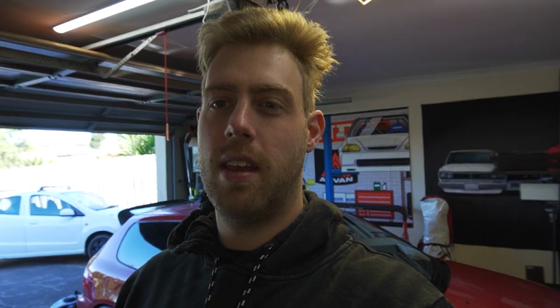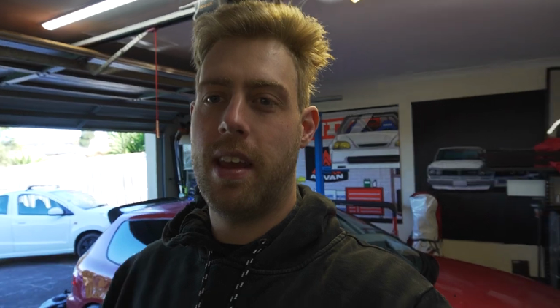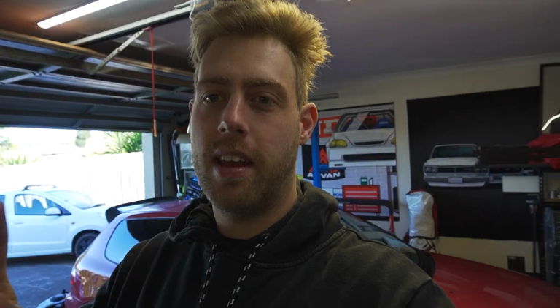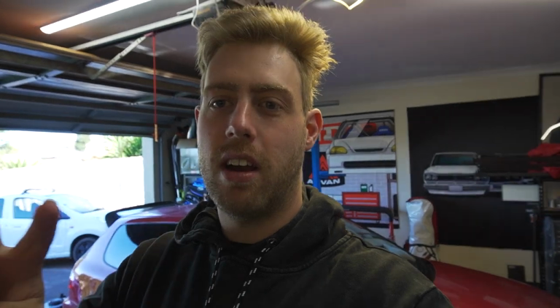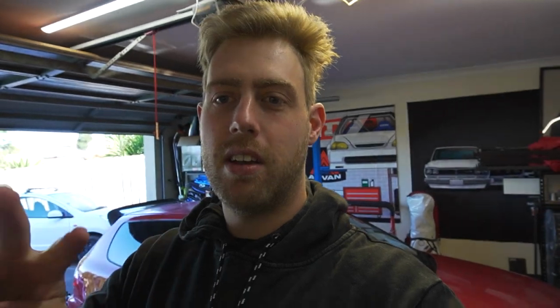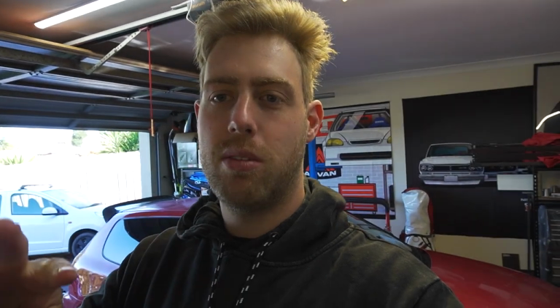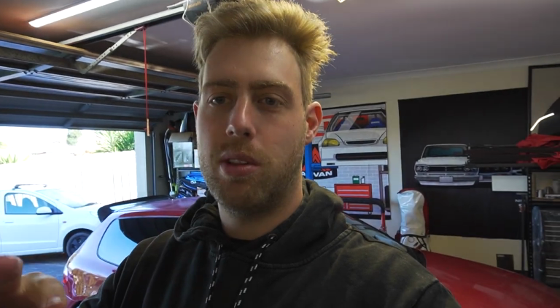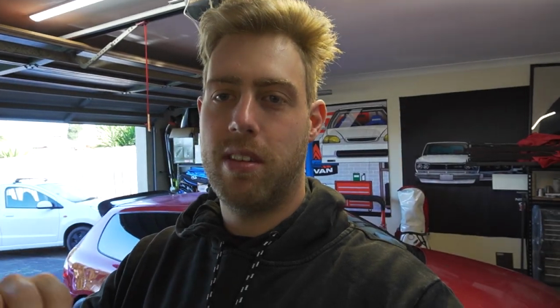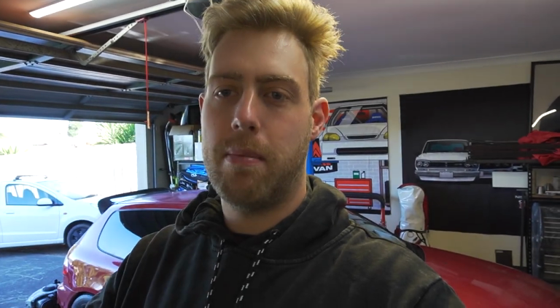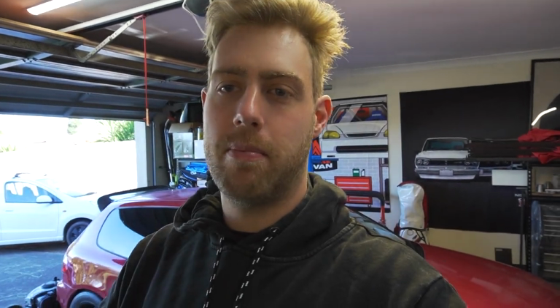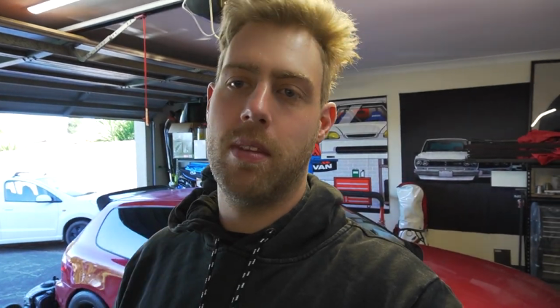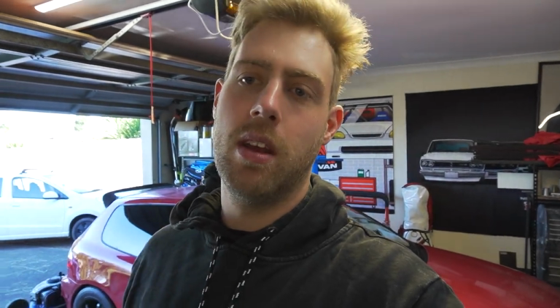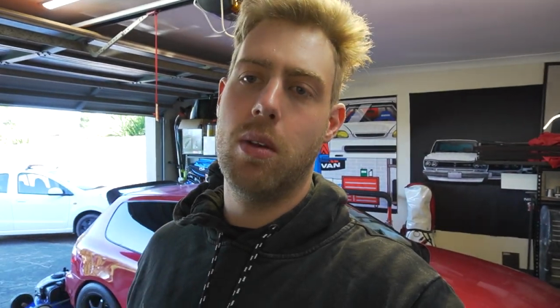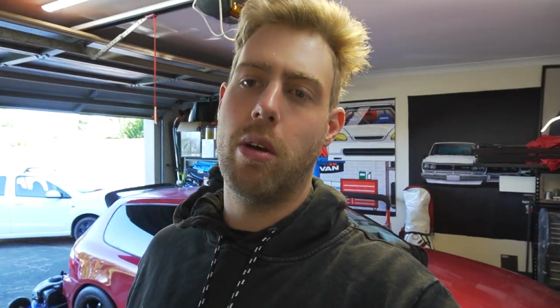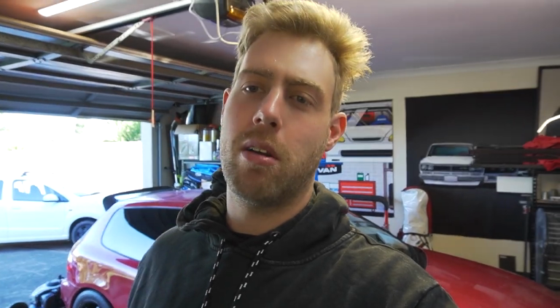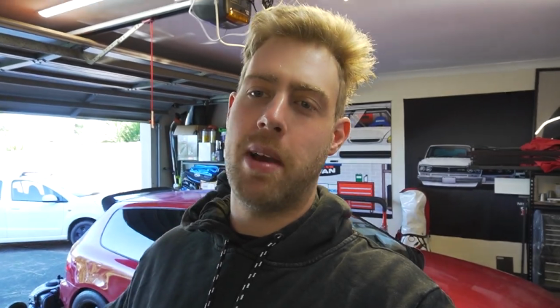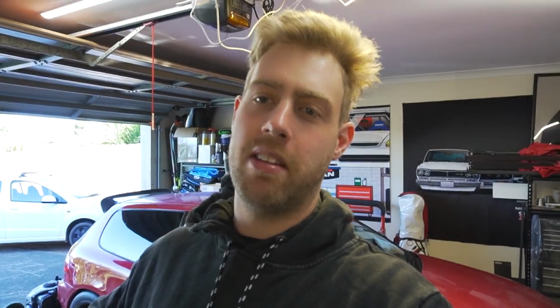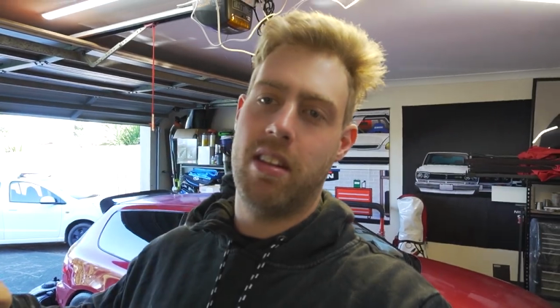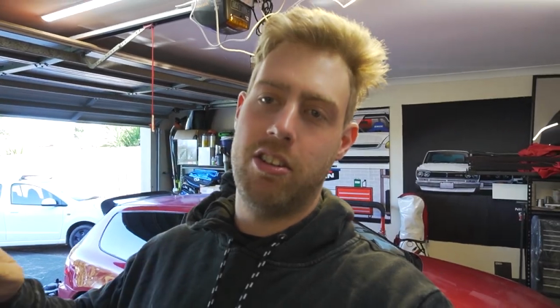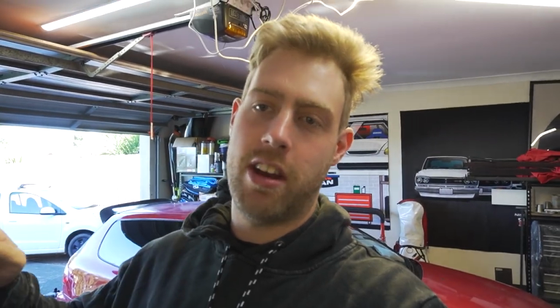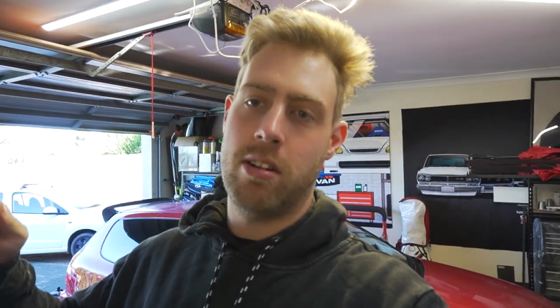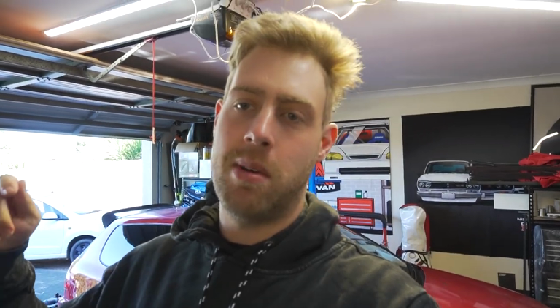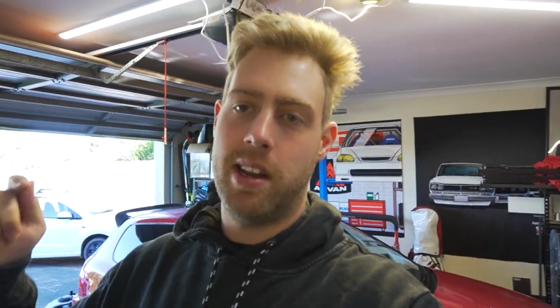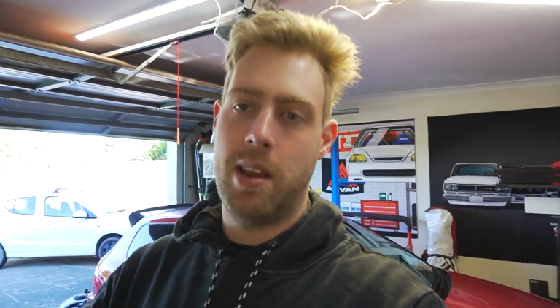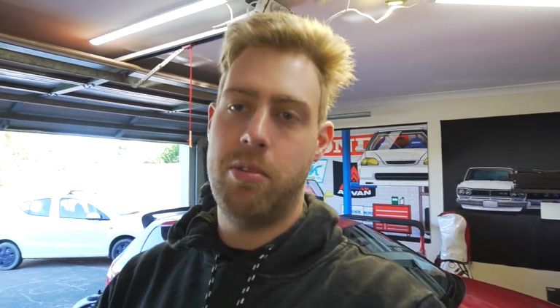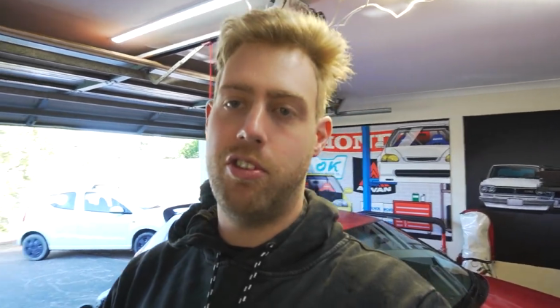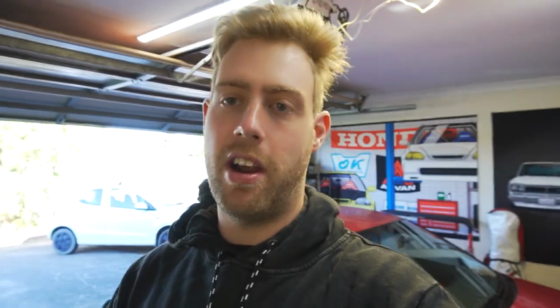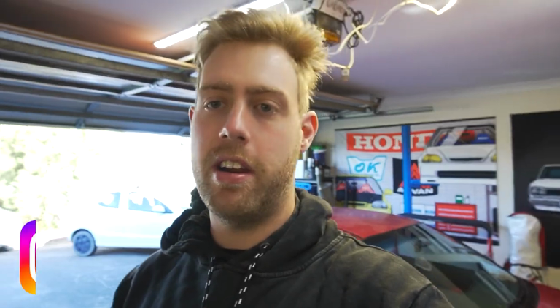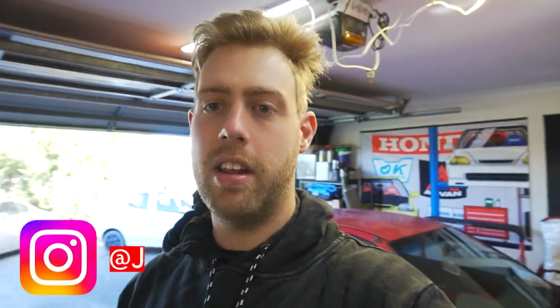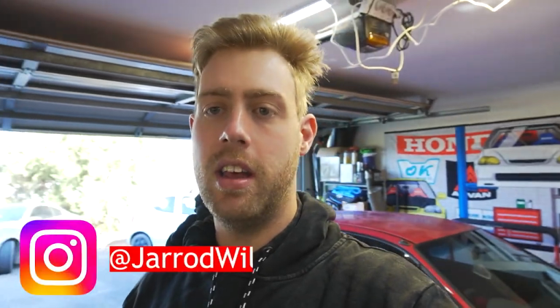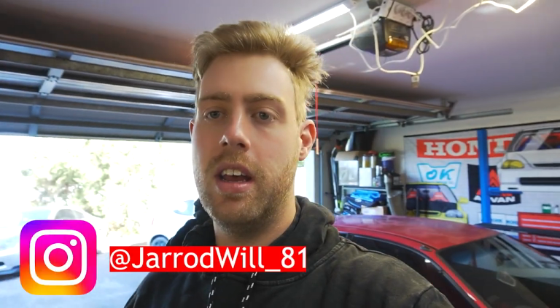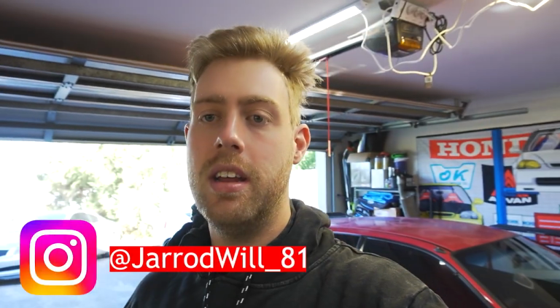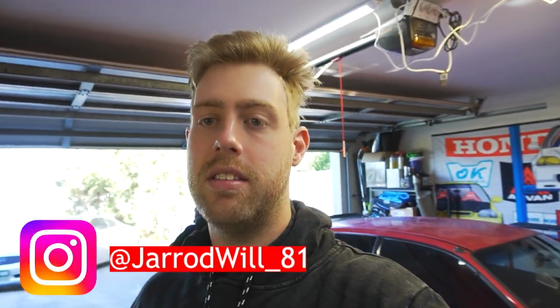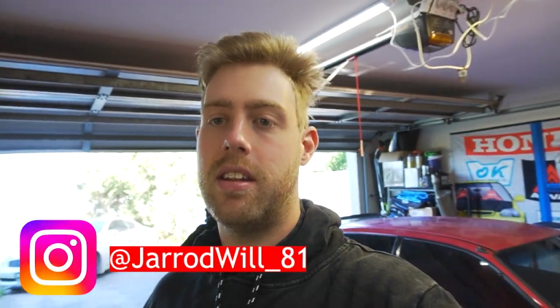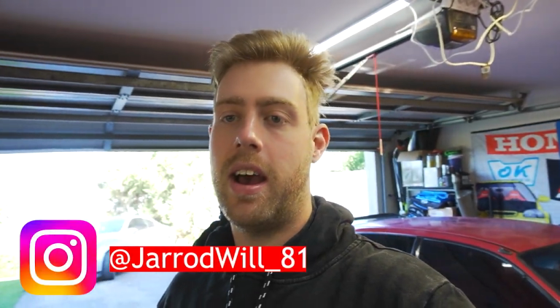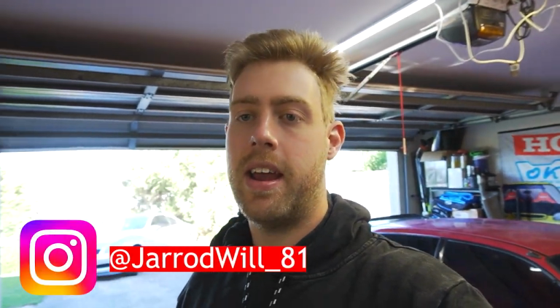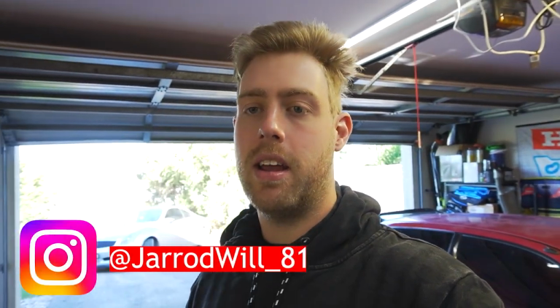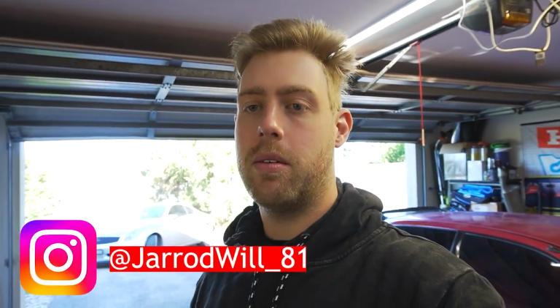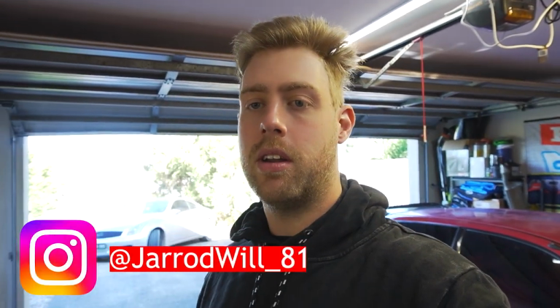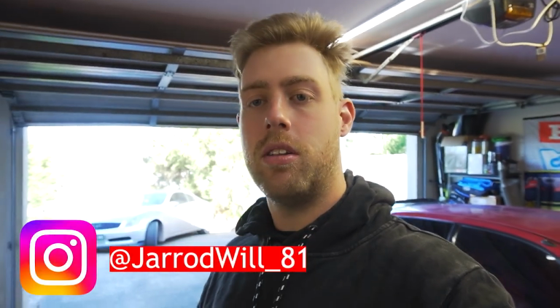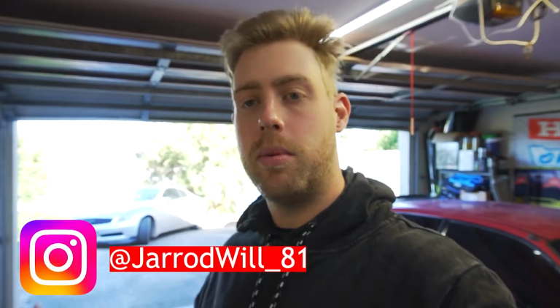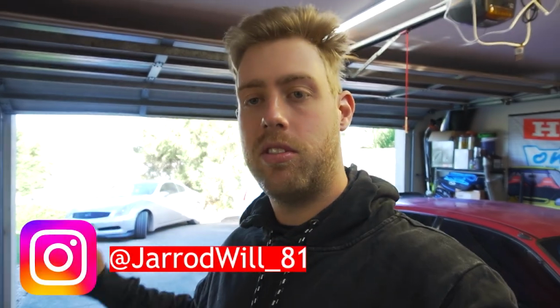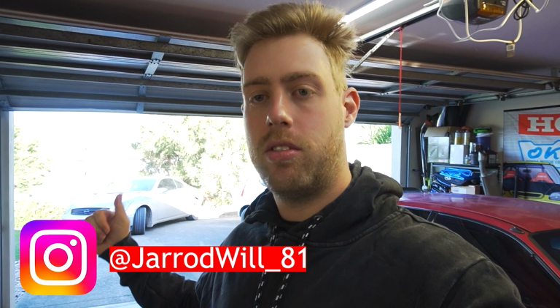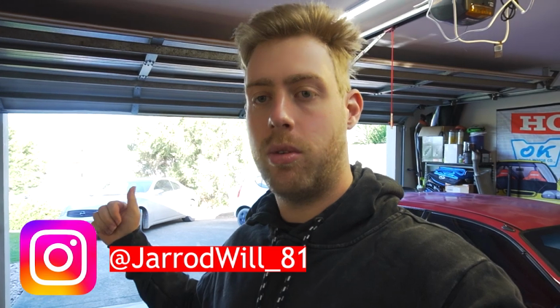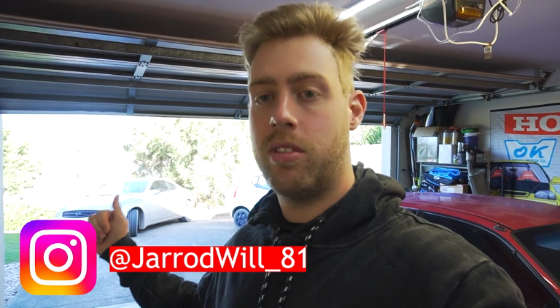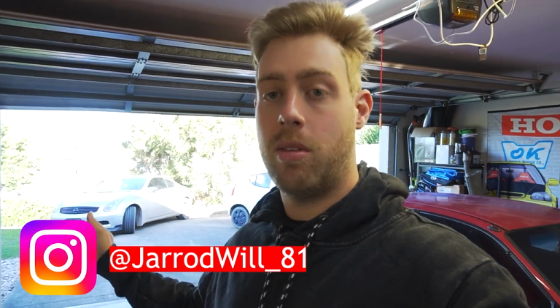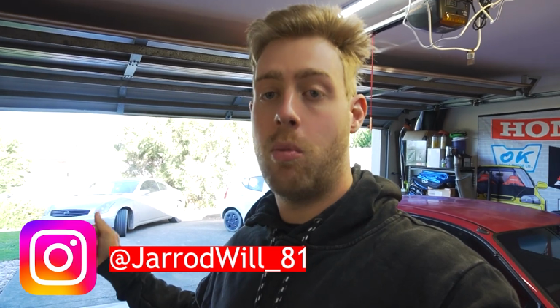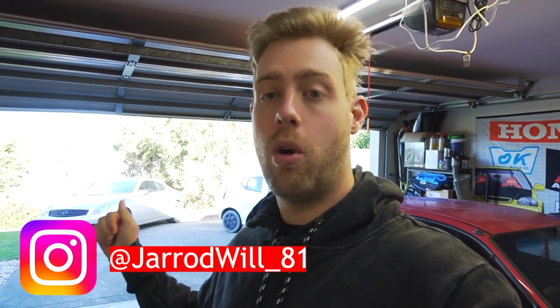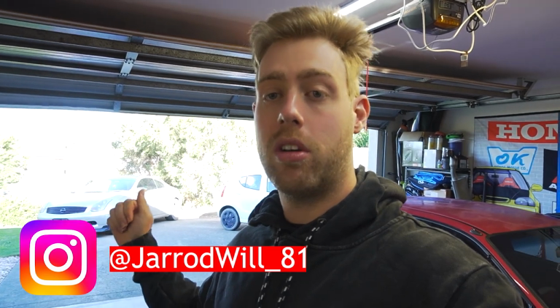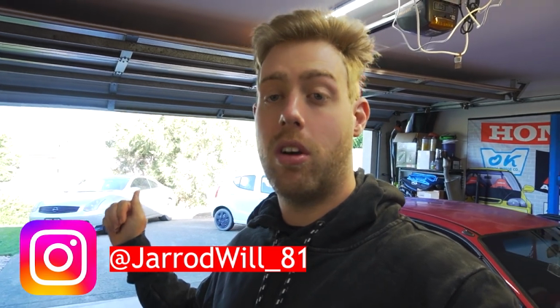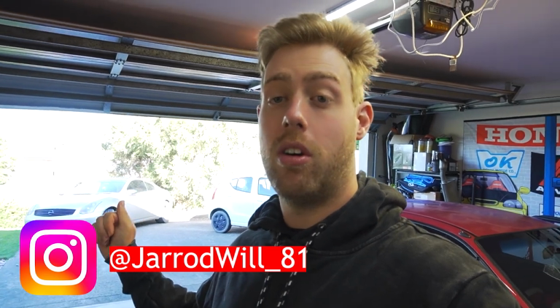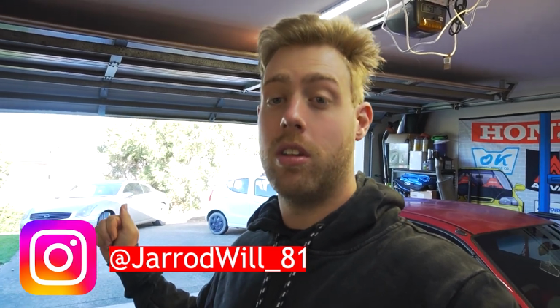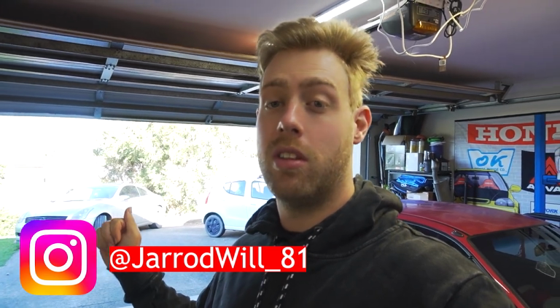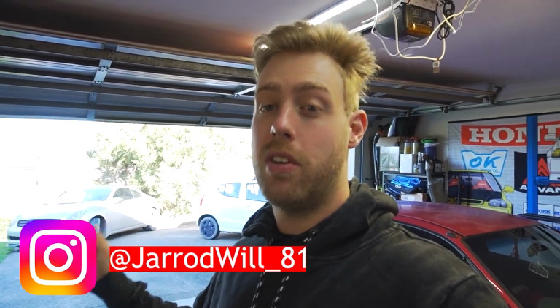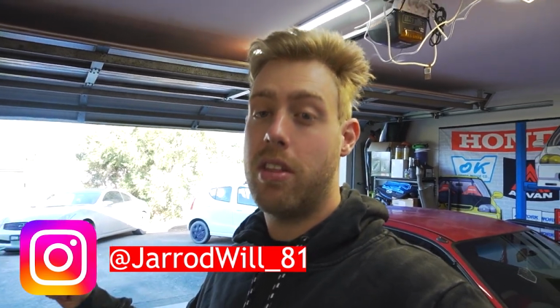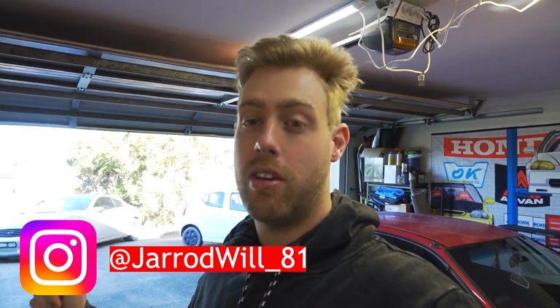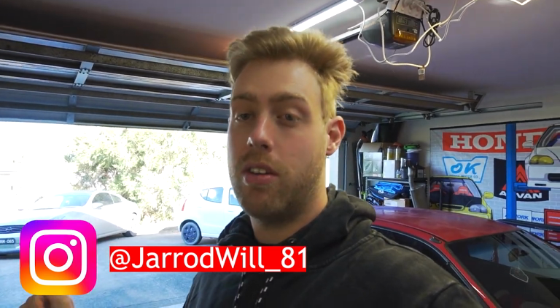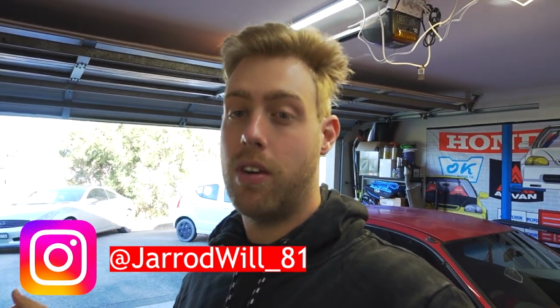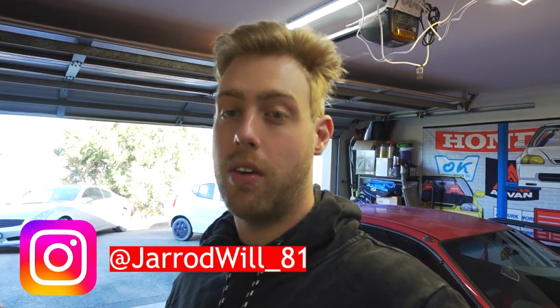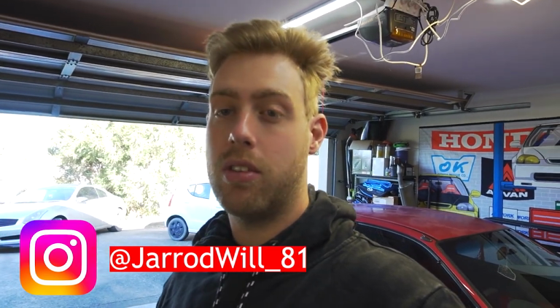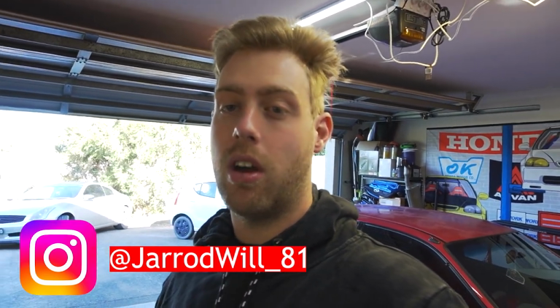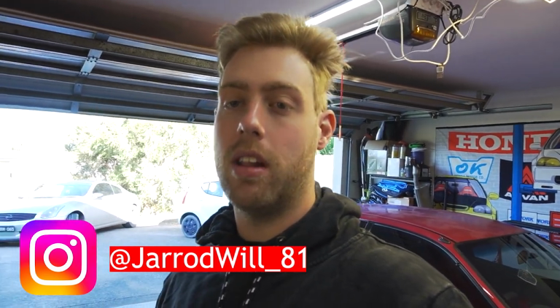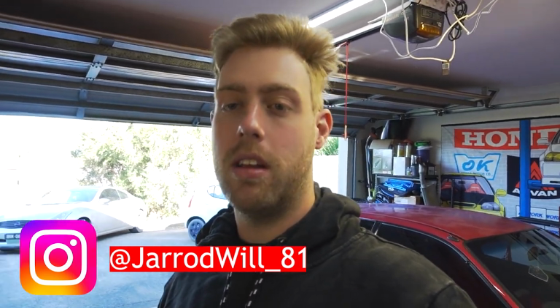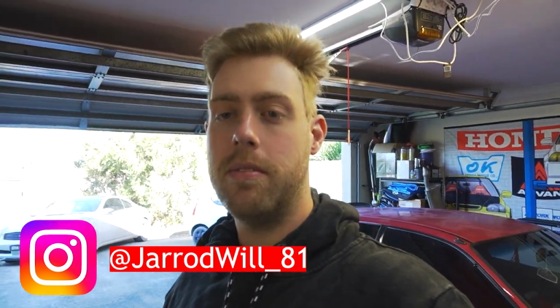Hey guys, what's up? Welcome back to the channel, my name's Jared. Today I'm going to be doing some work on the V35 Skyline.